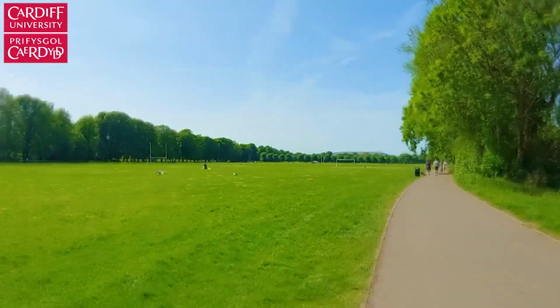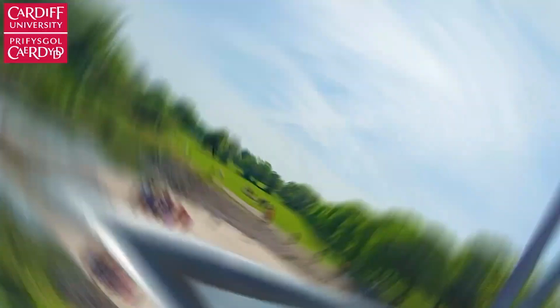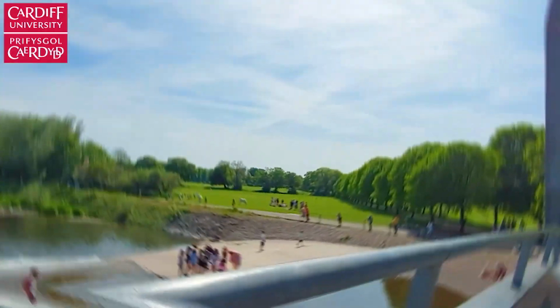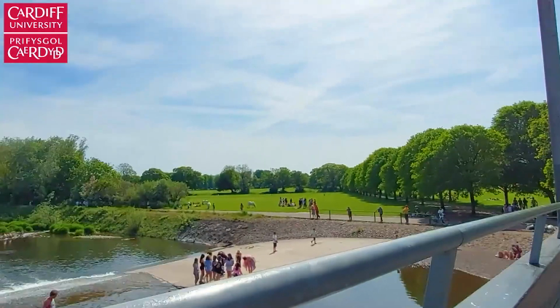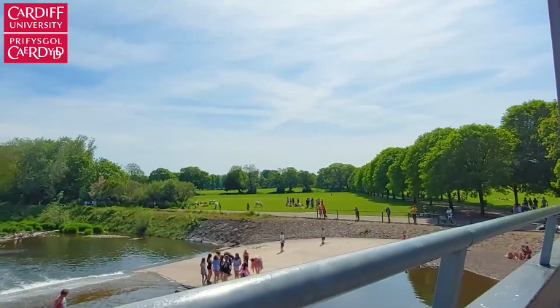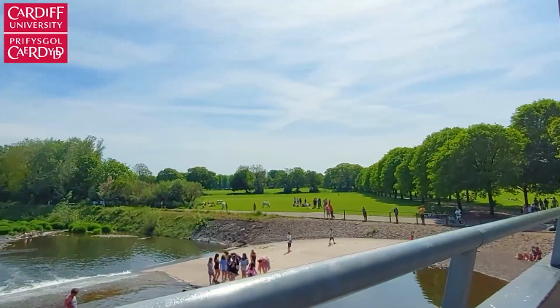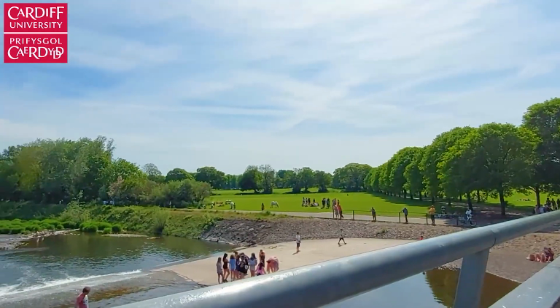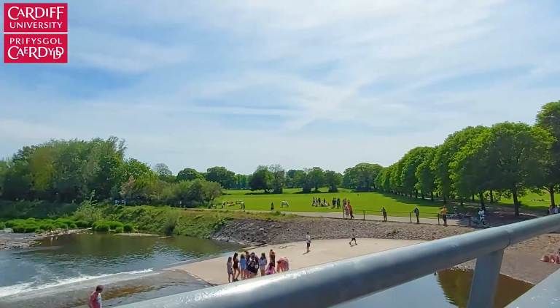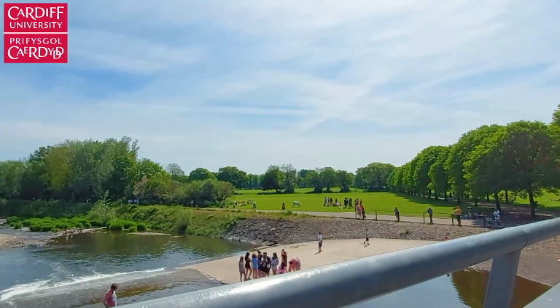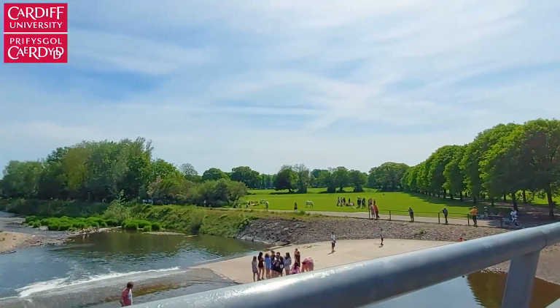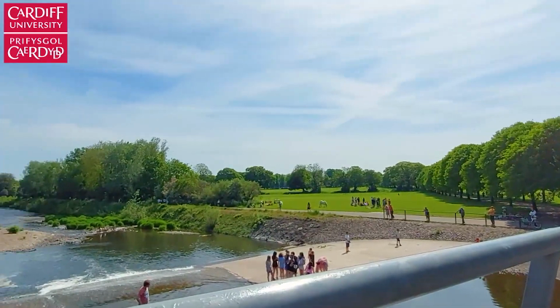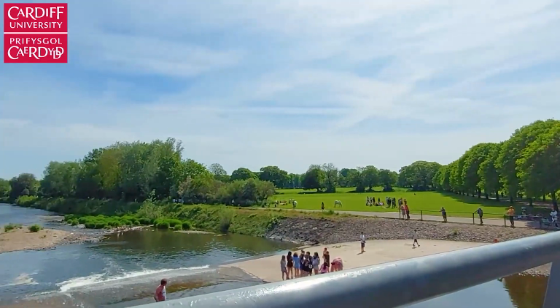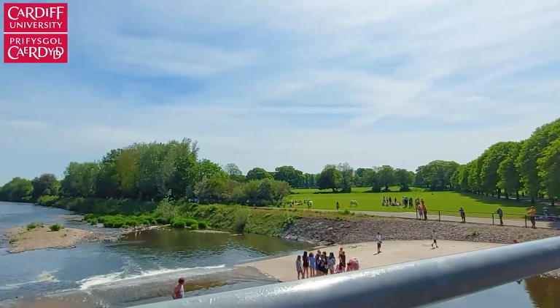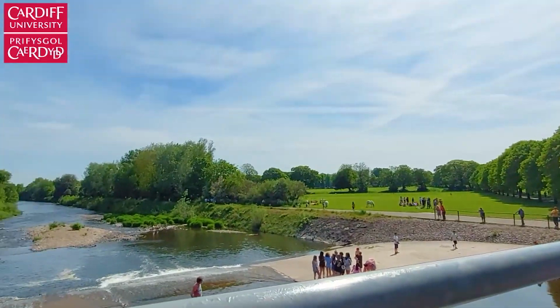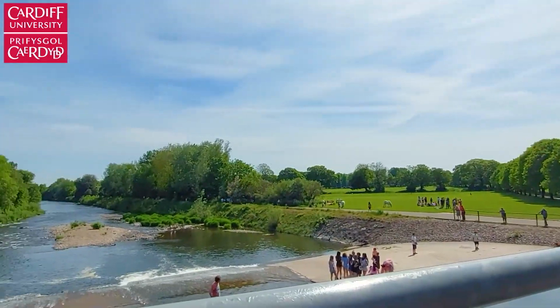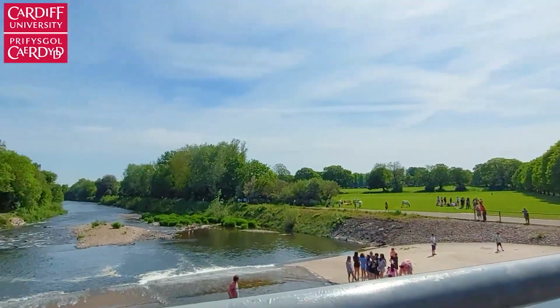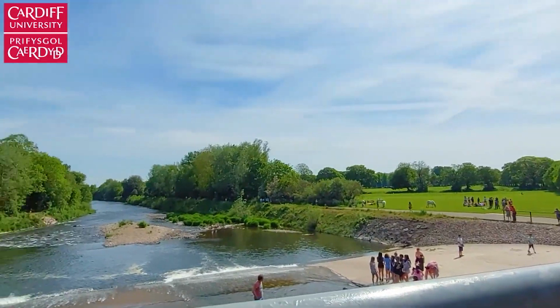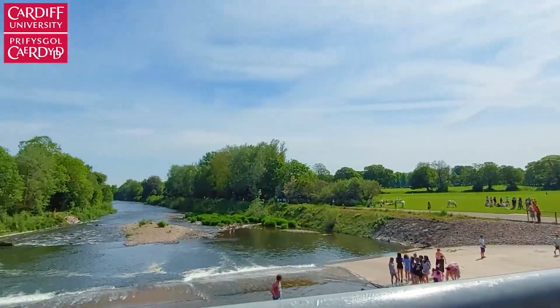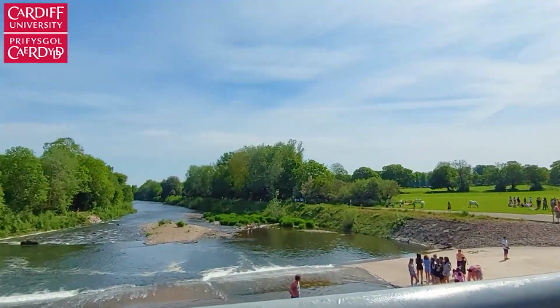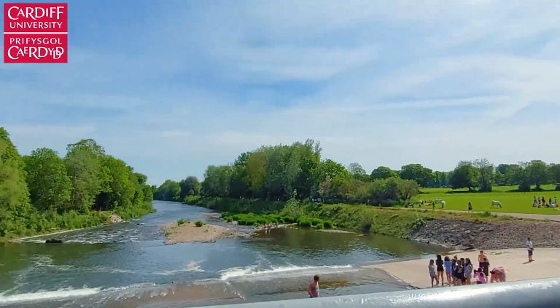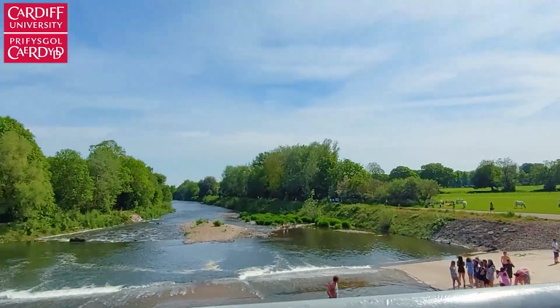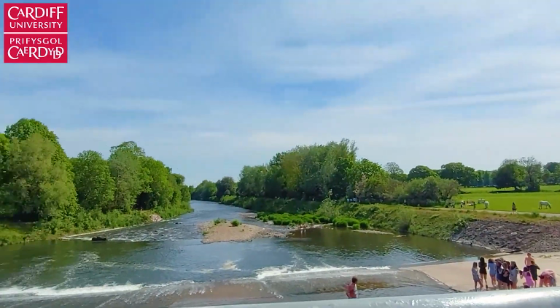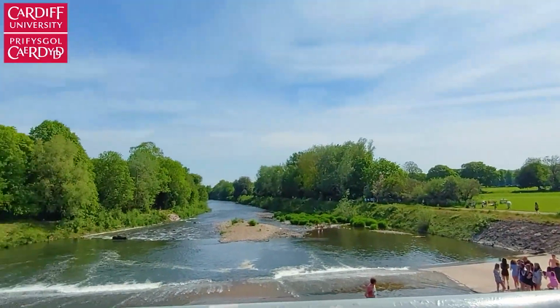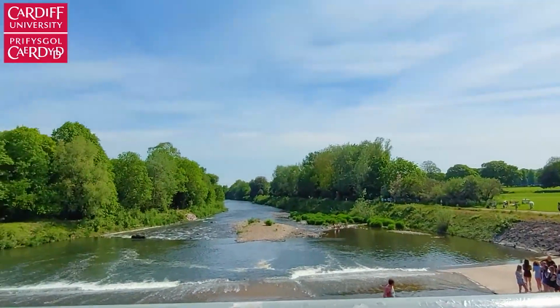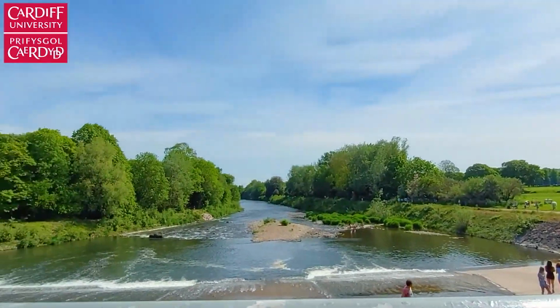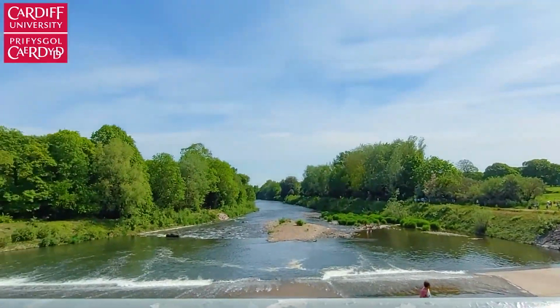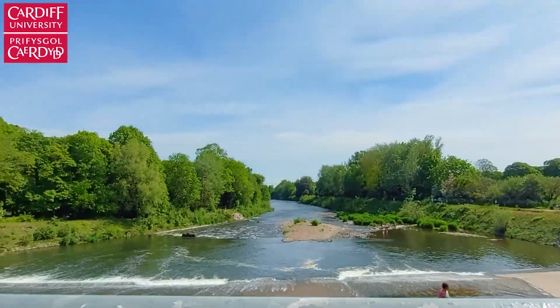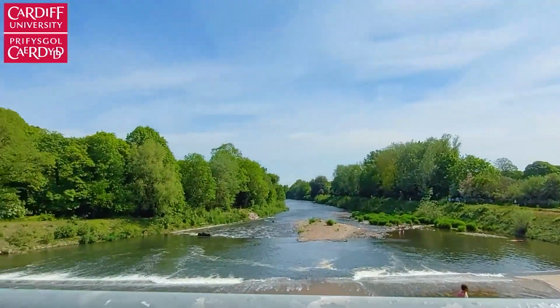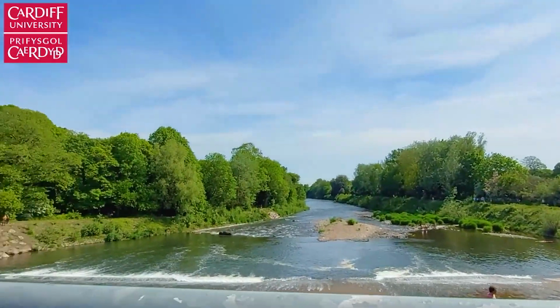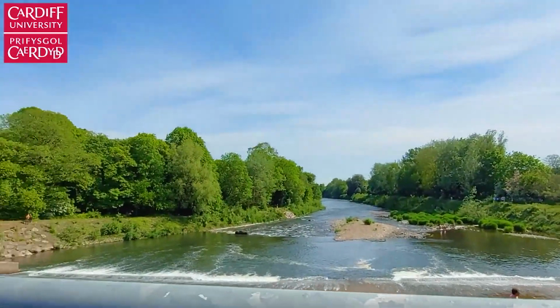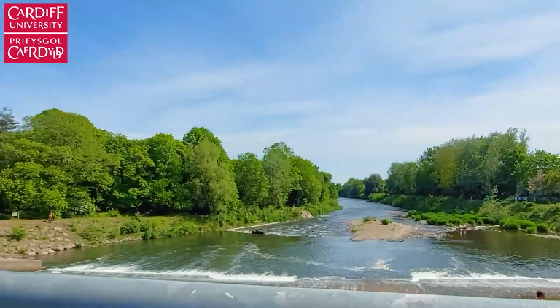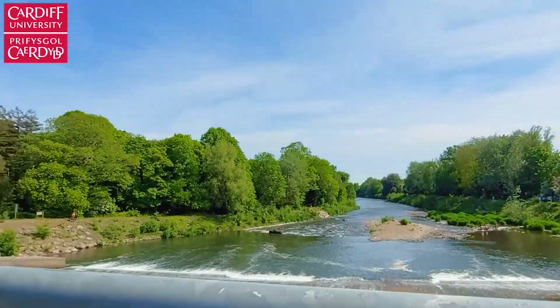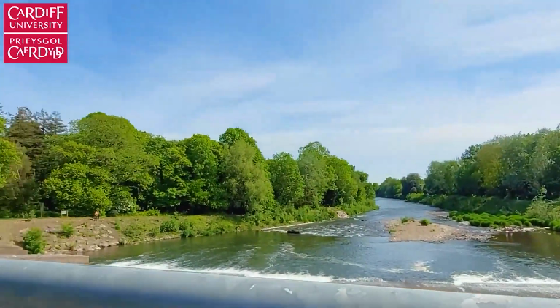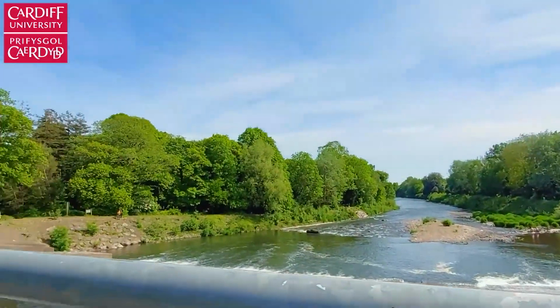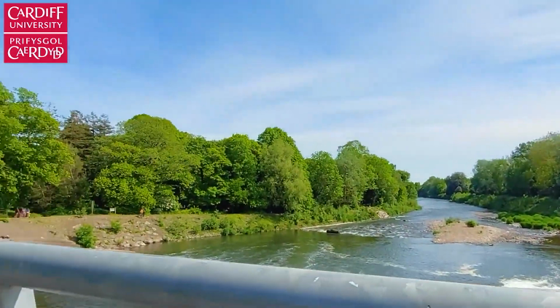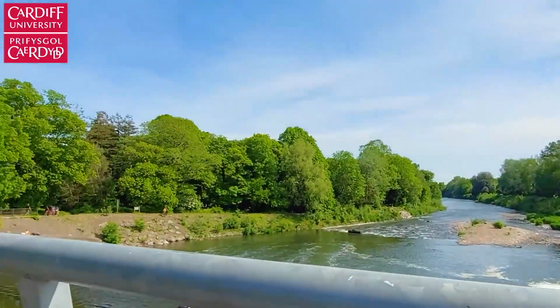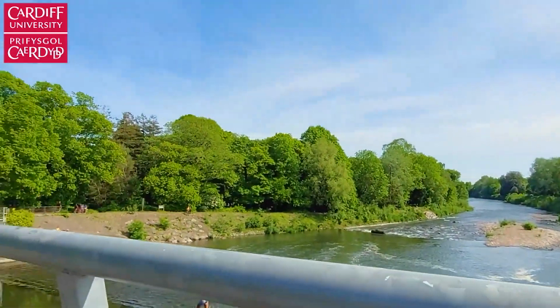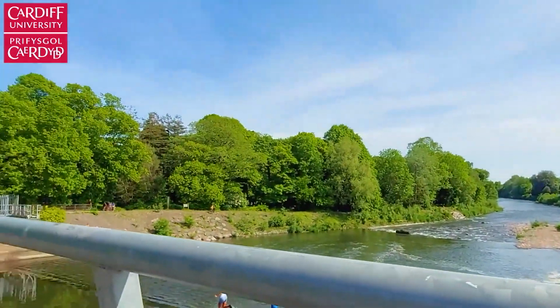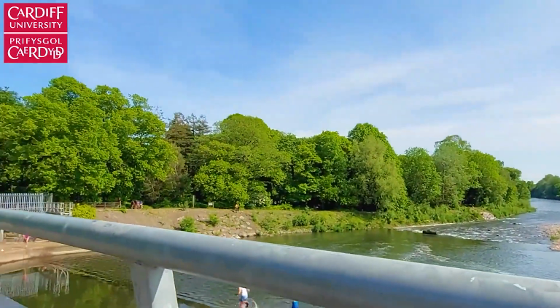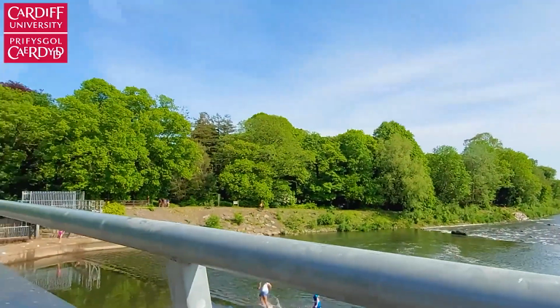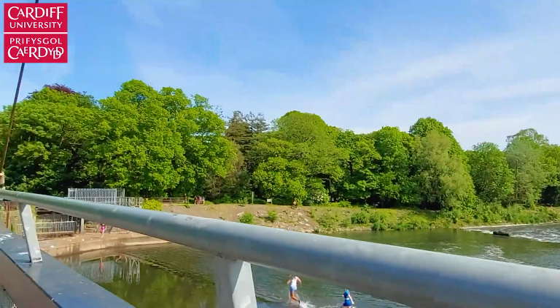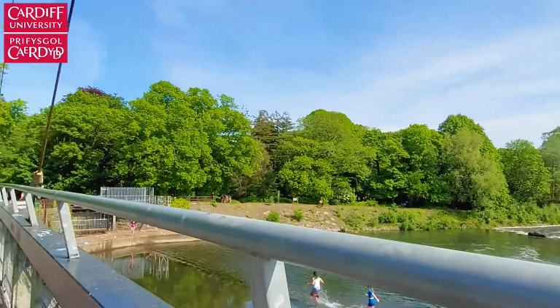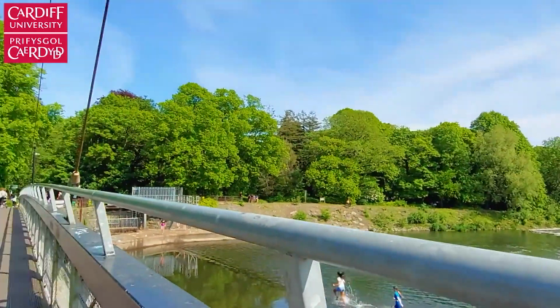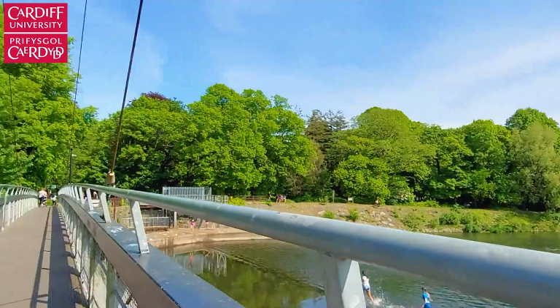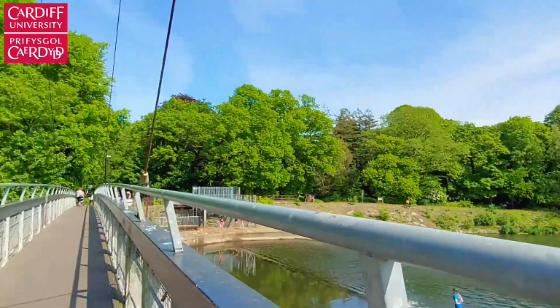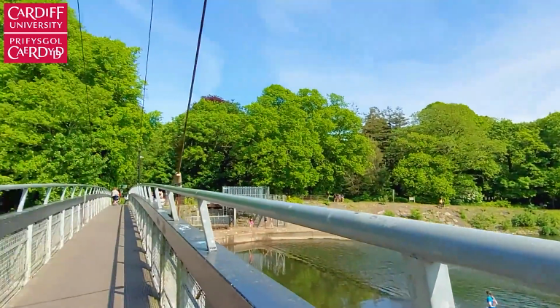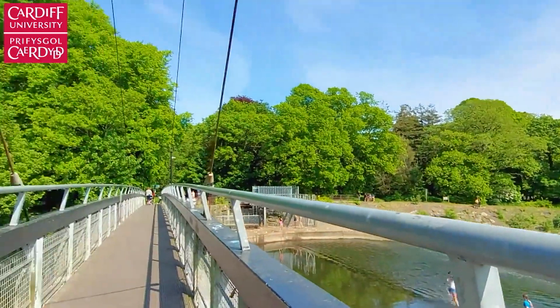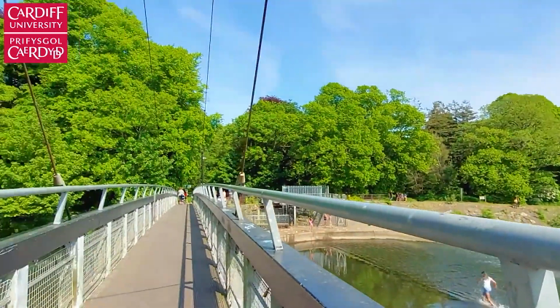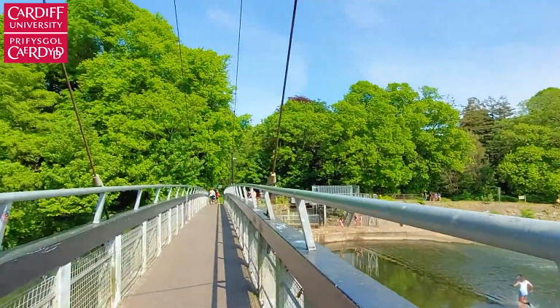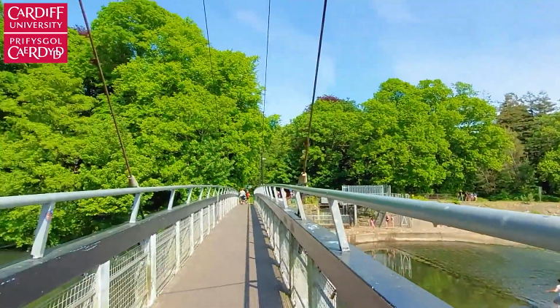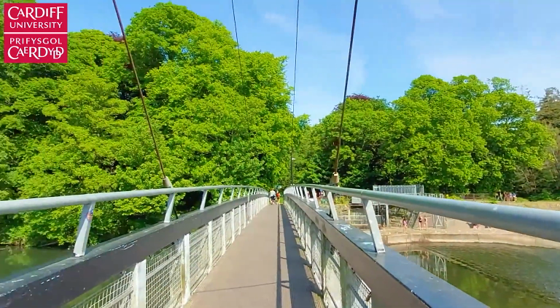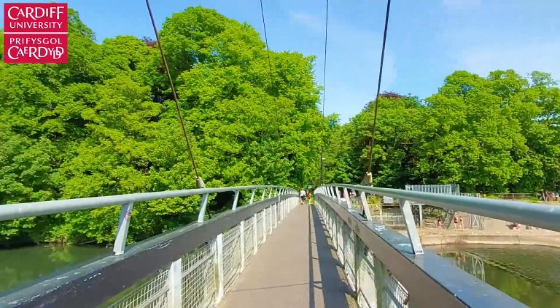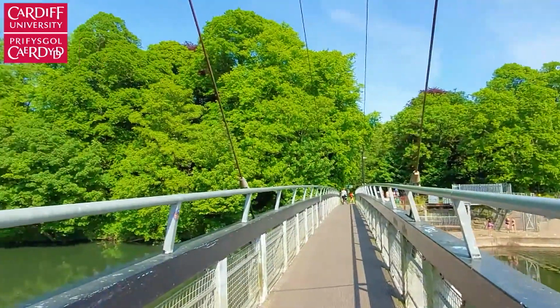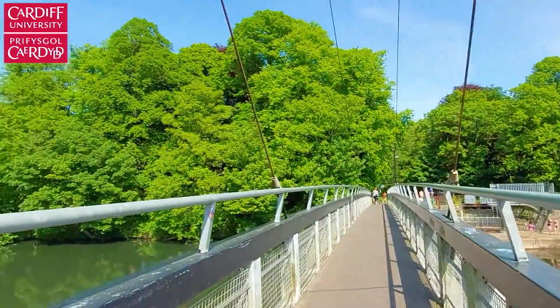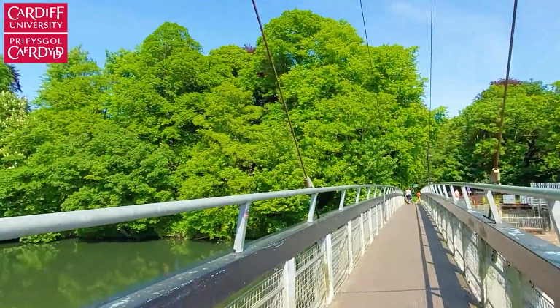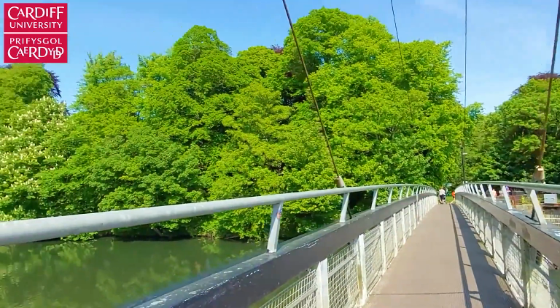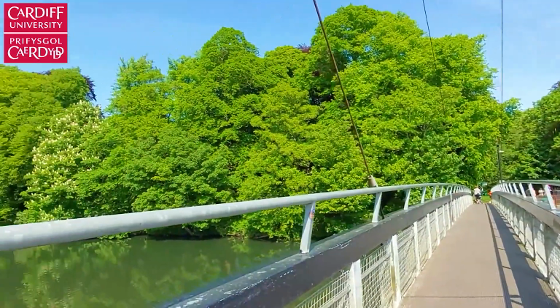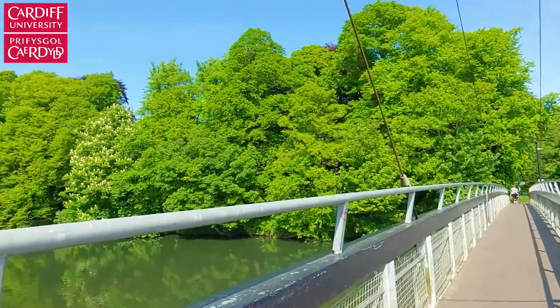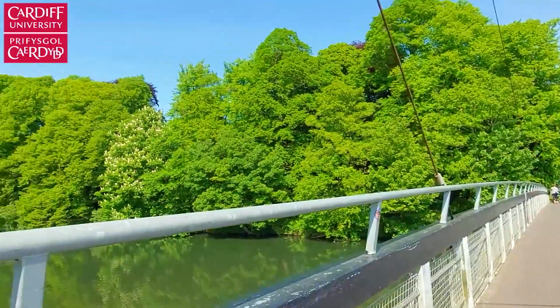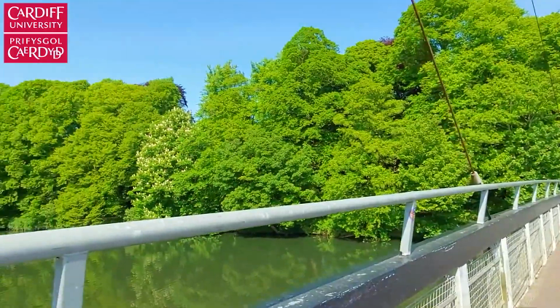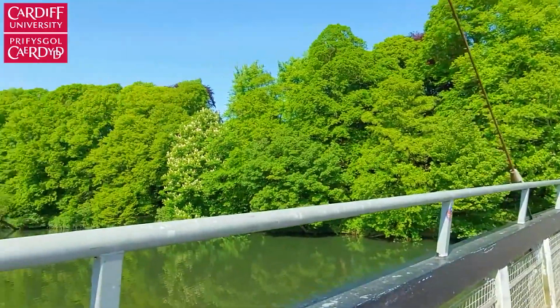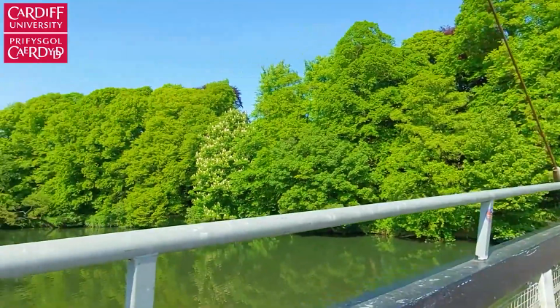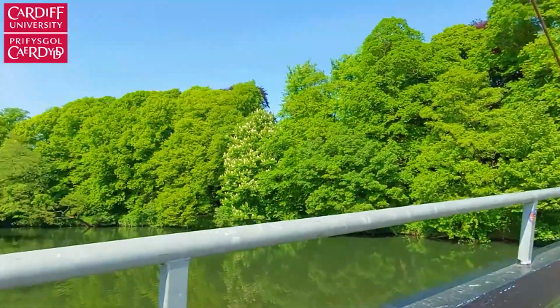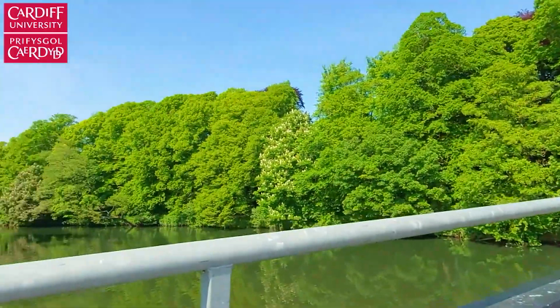This bridge, which is only a few minutes' walk from the previous one, takes you back to Bute Park in a peaceful area surrounded by trees.